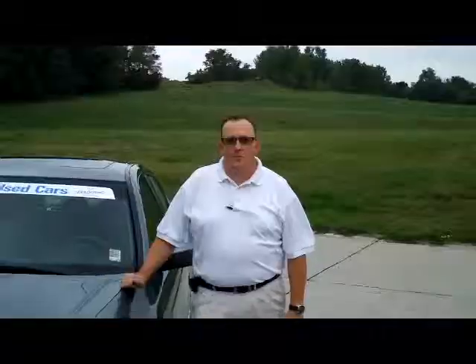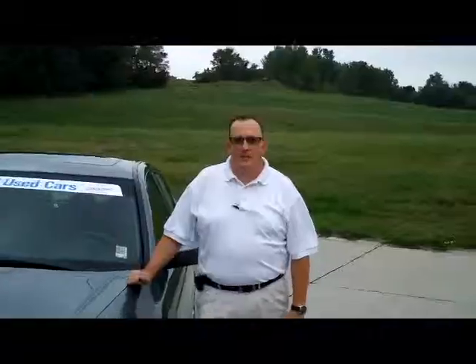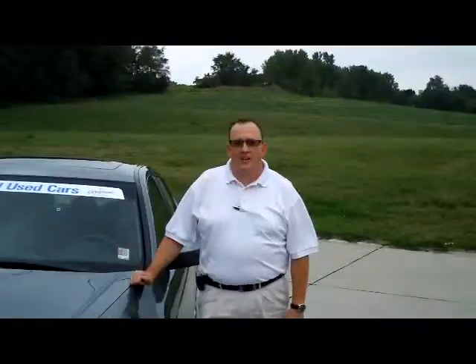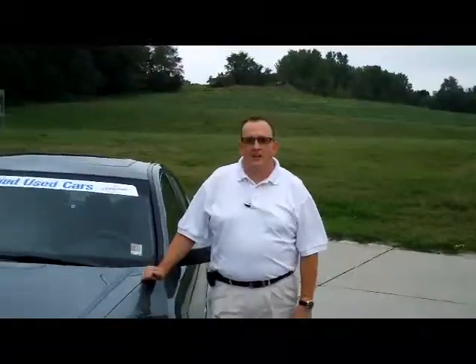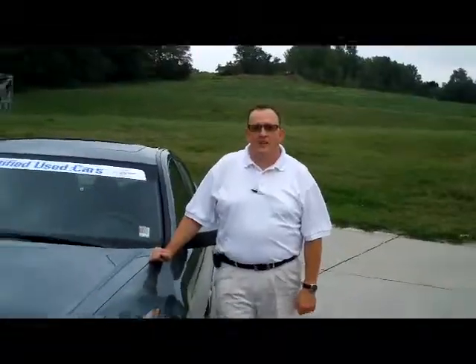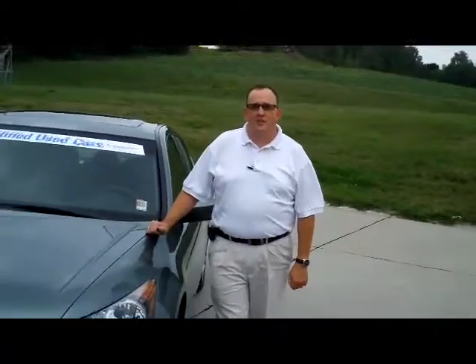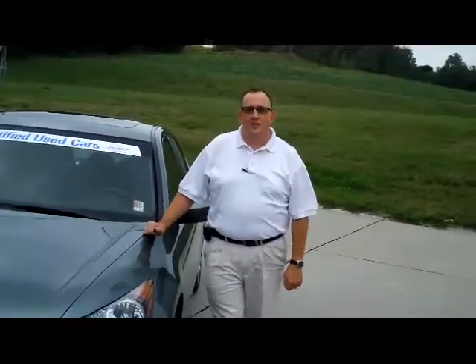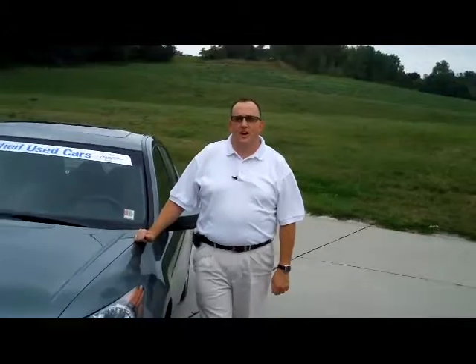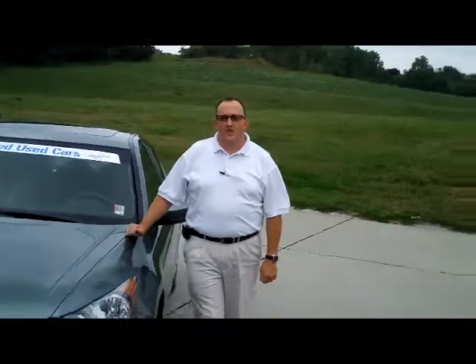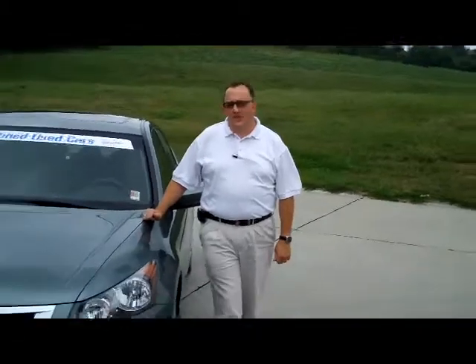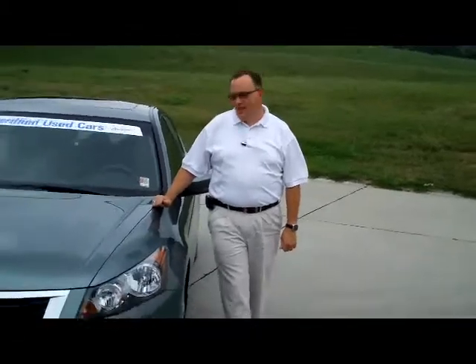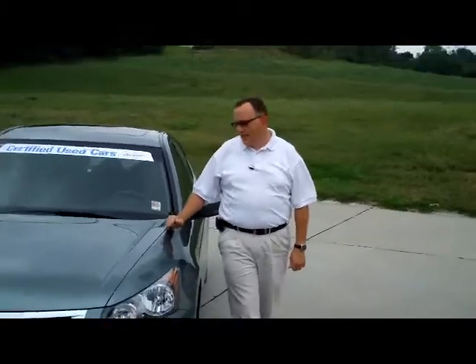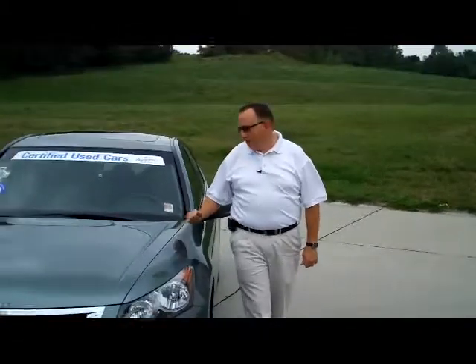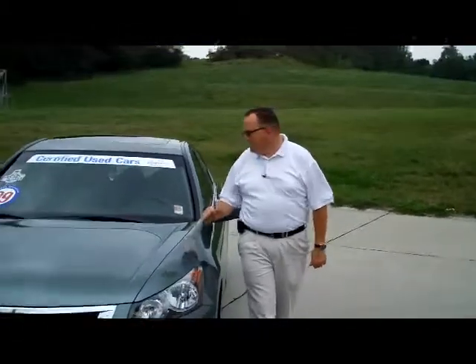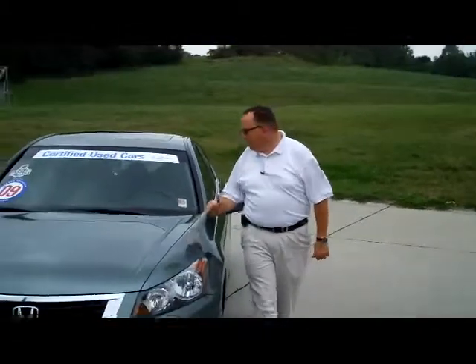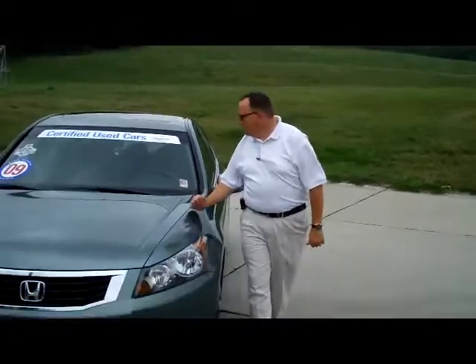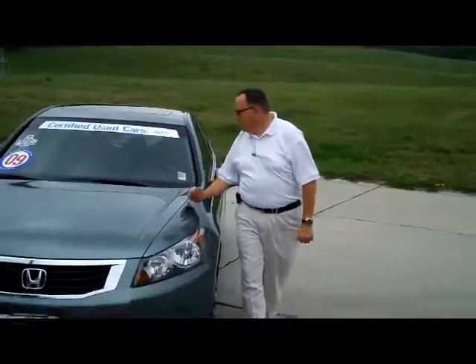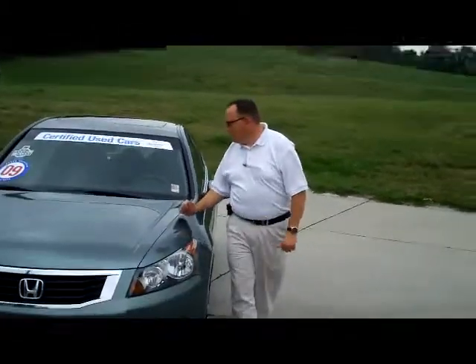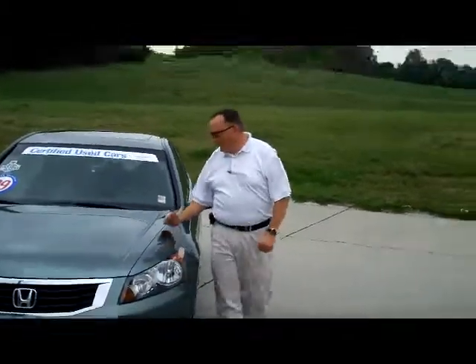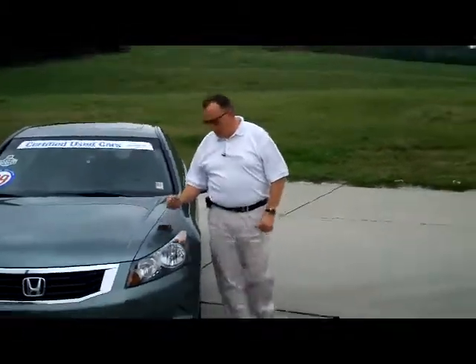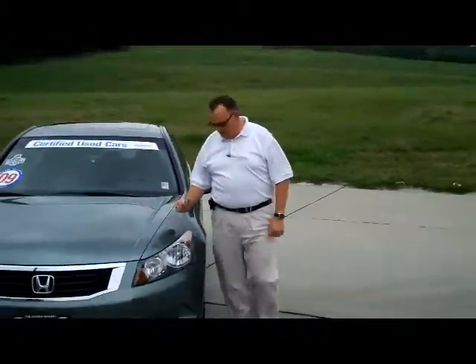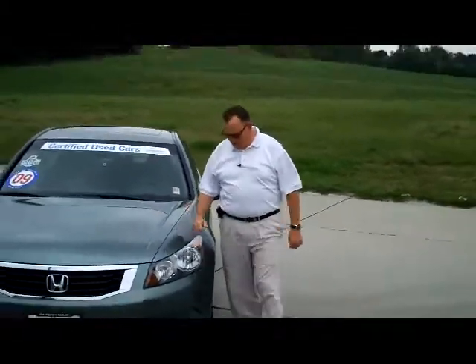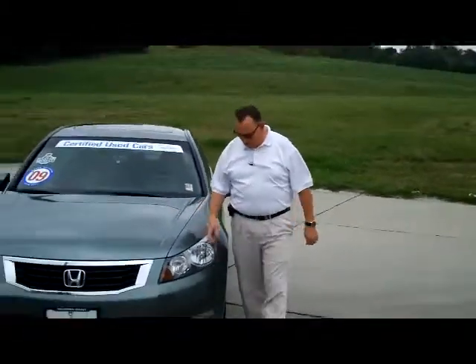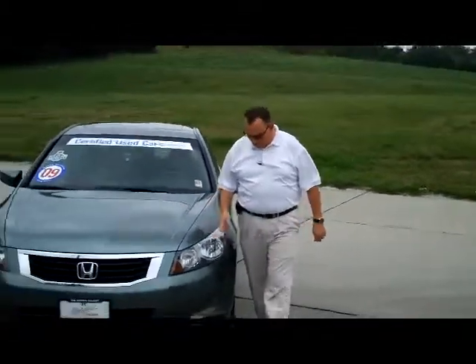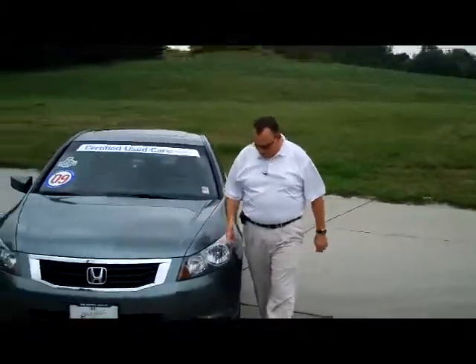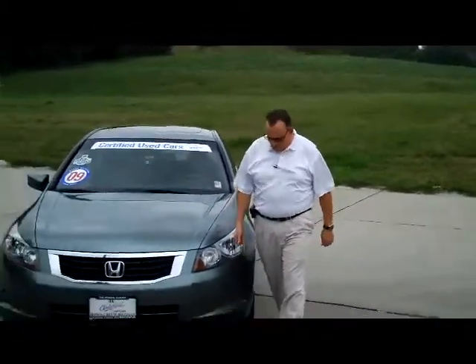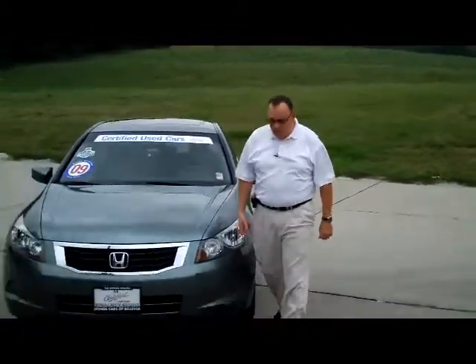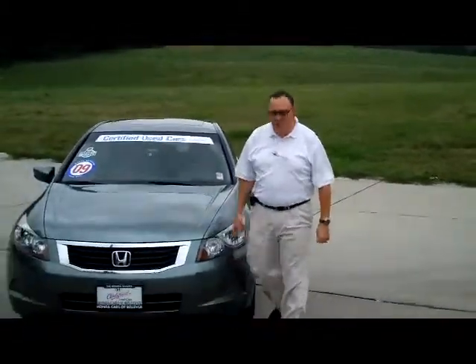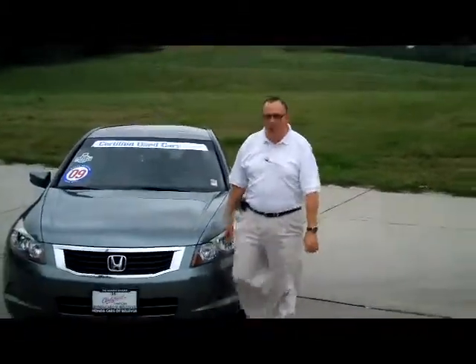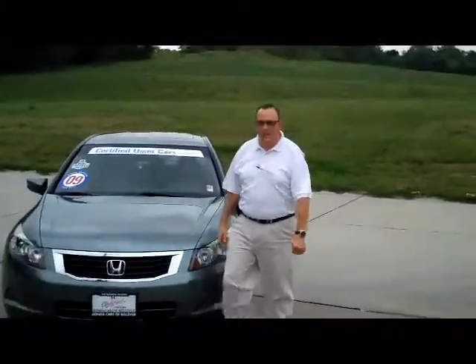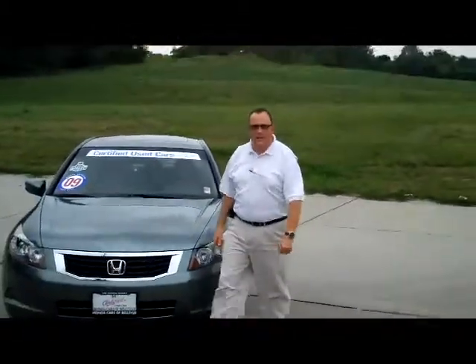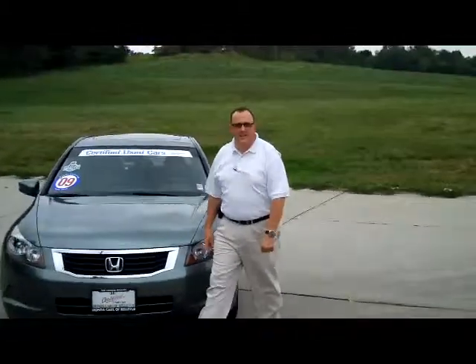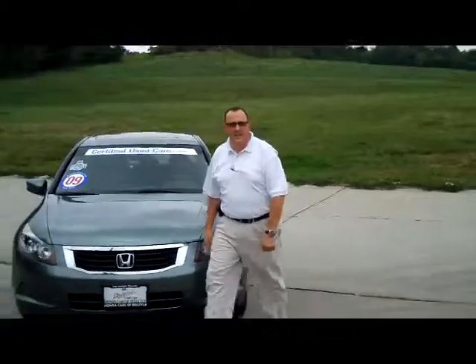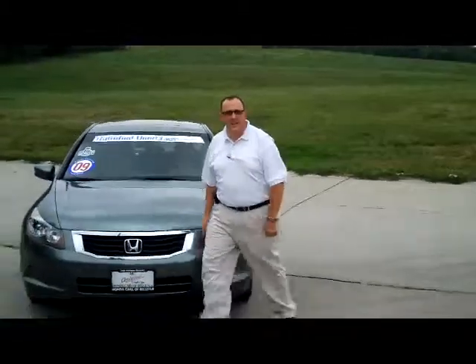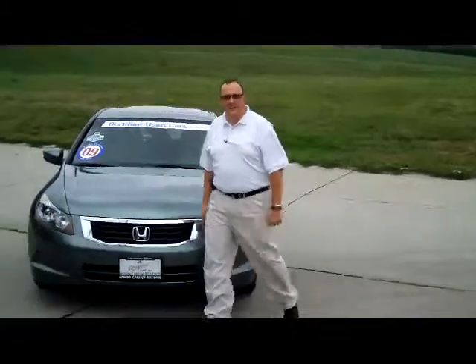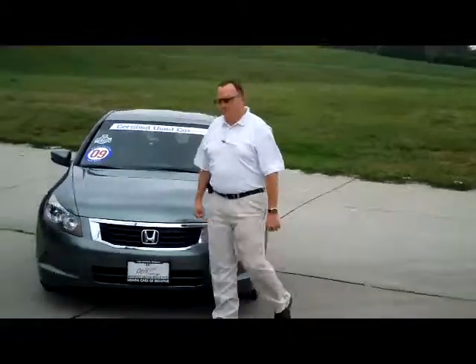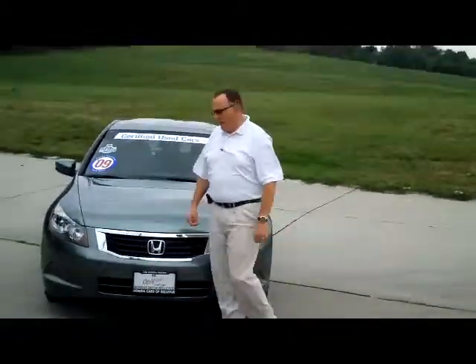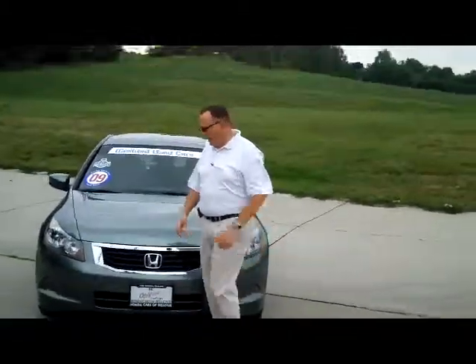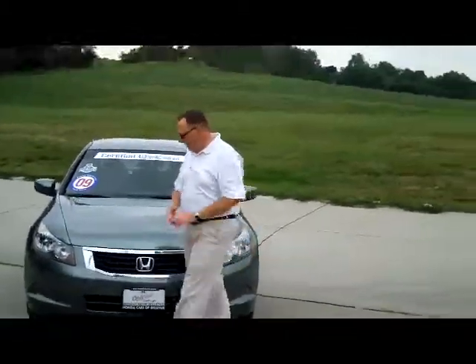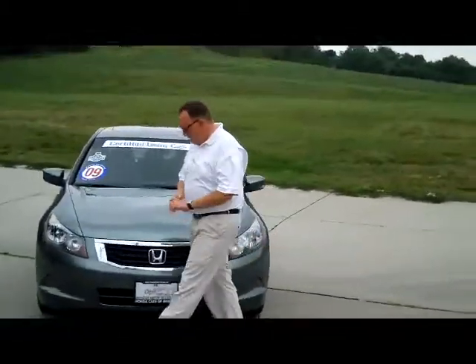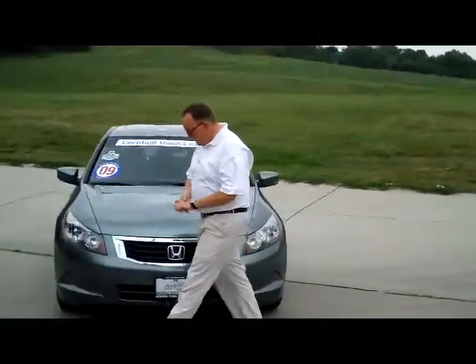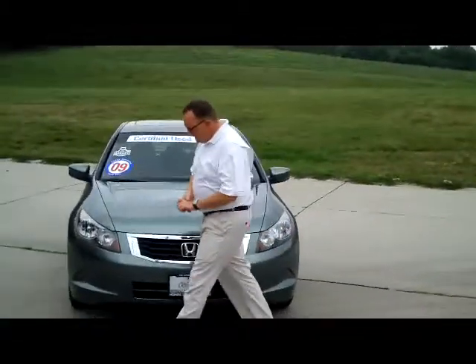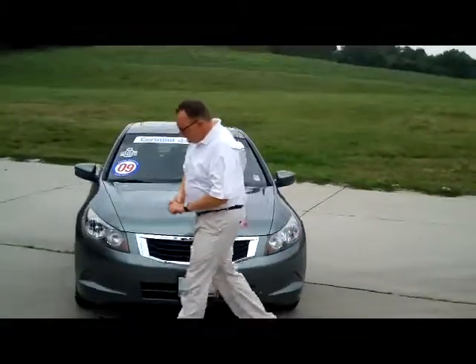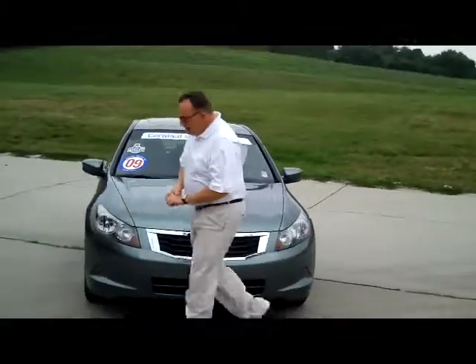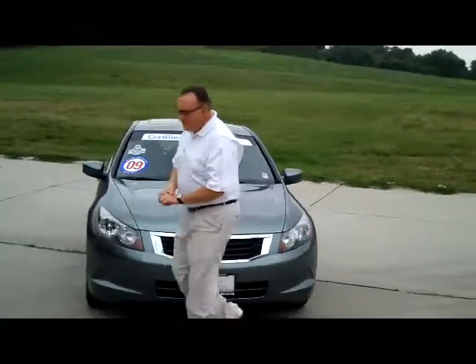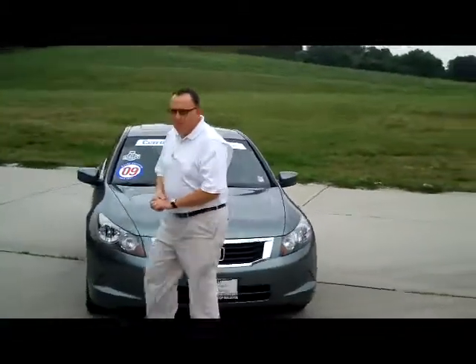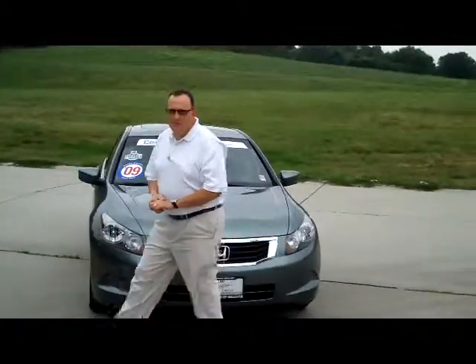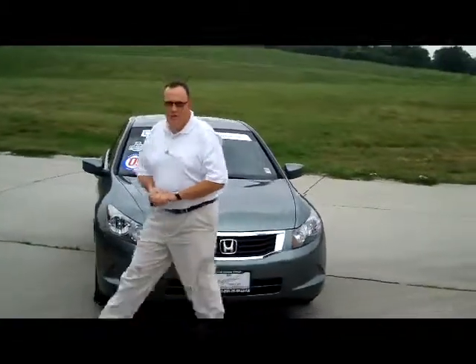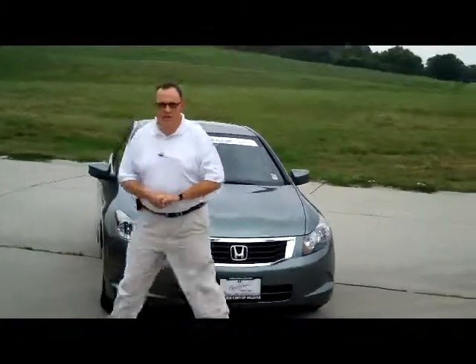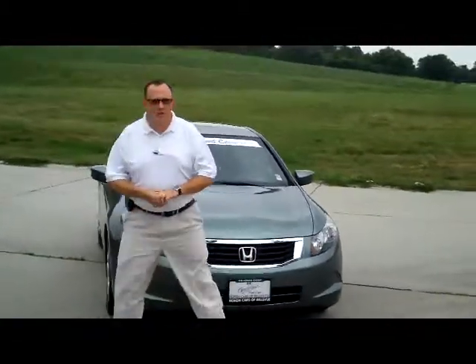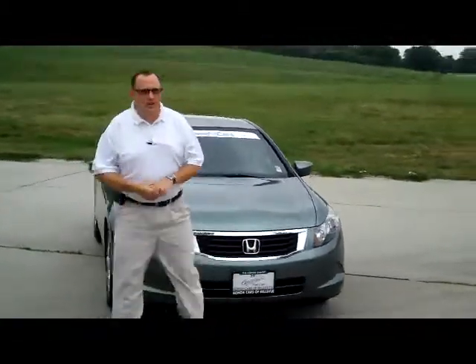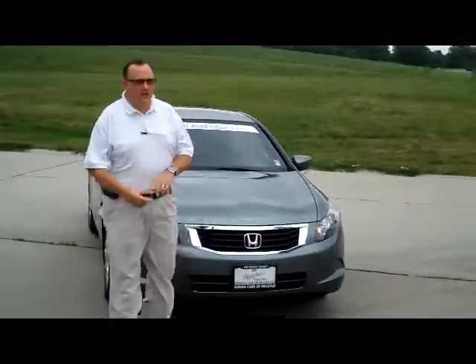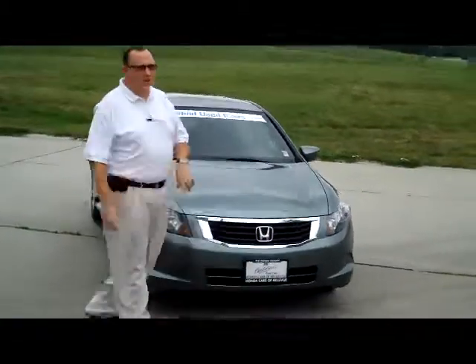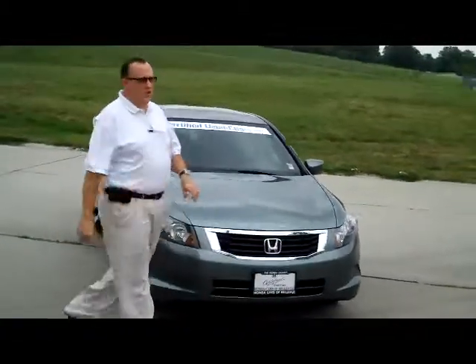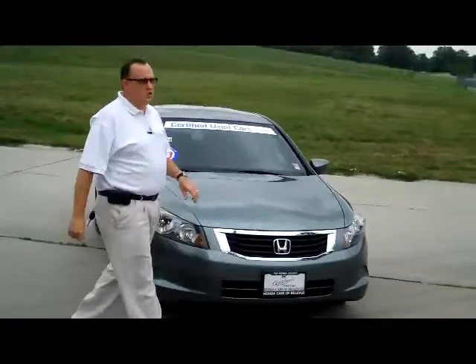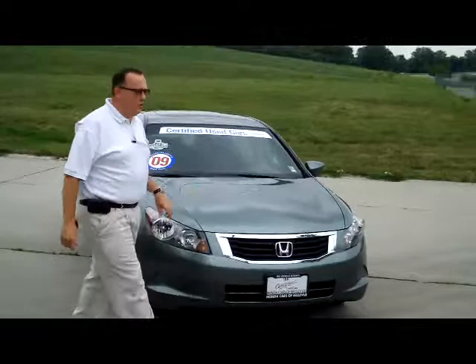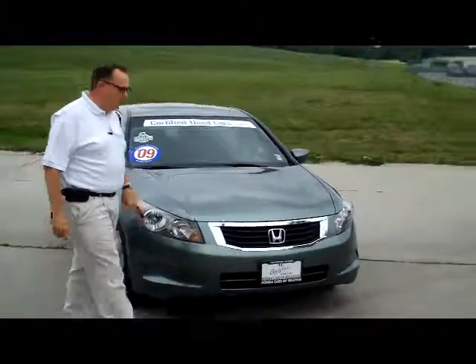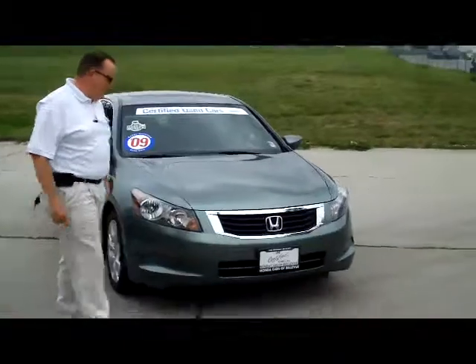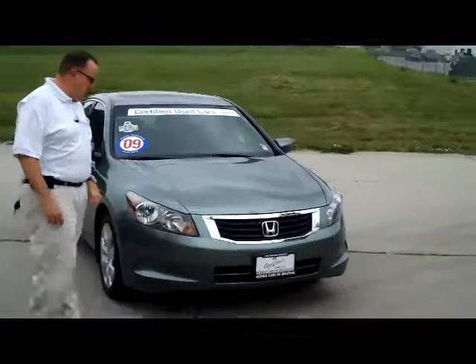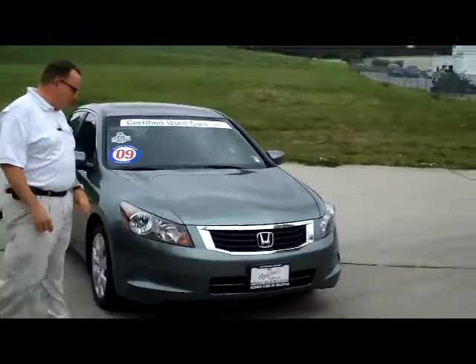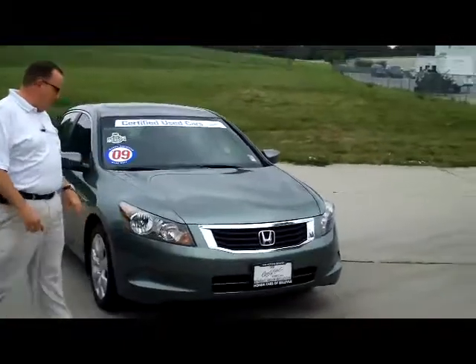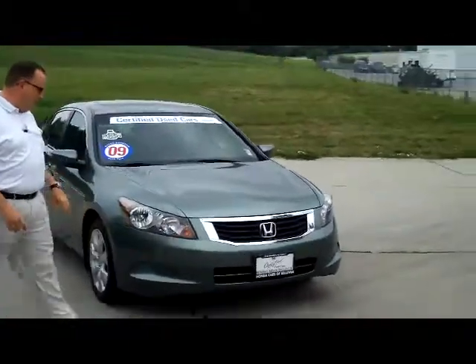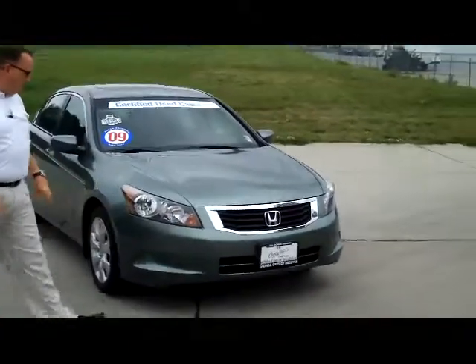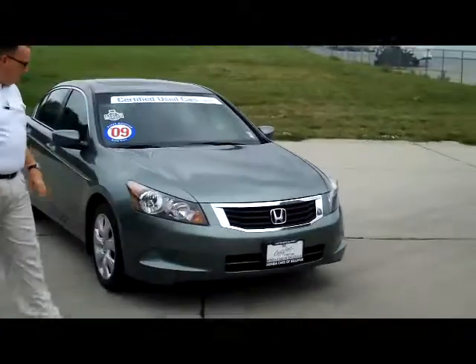Brian Kelly here from Honda Giant, here to show you this 2009 Honda Accord EX model. Just came in on trade, only has 20,000 miles.